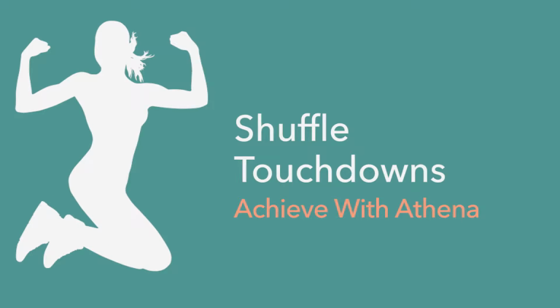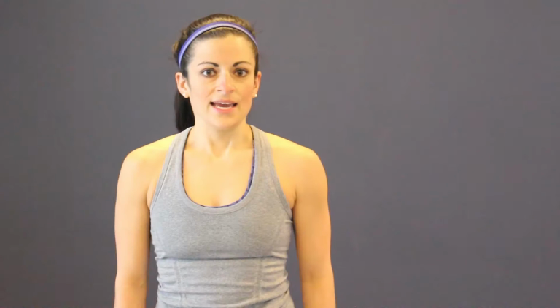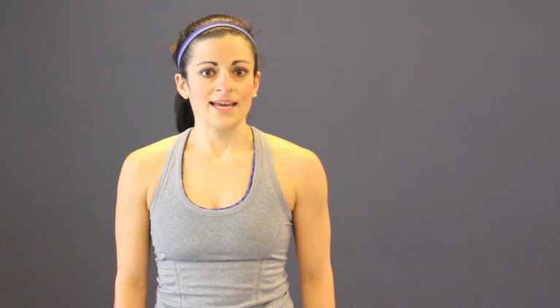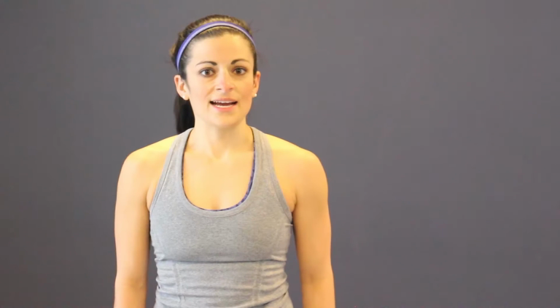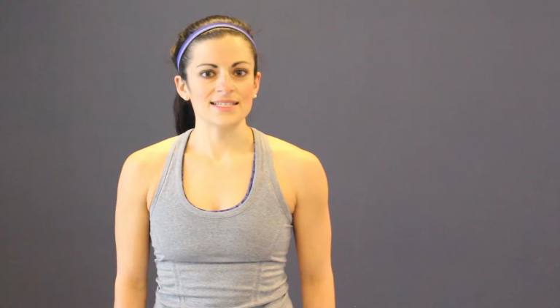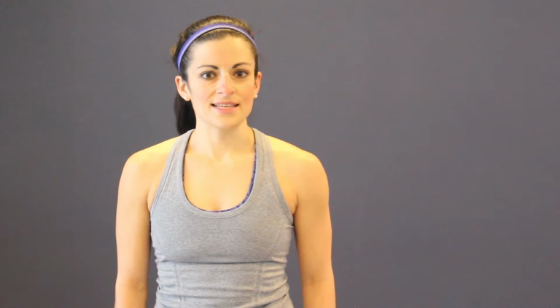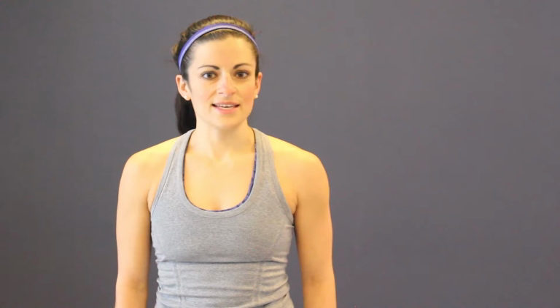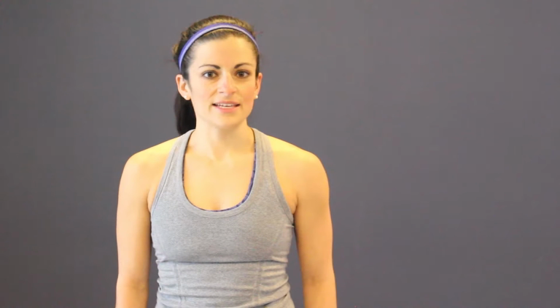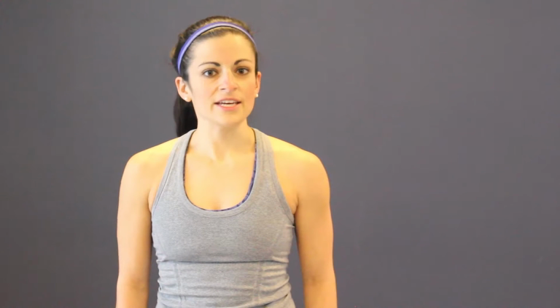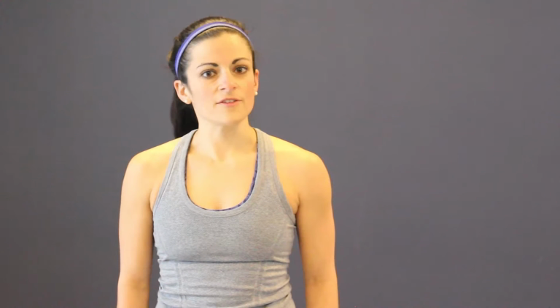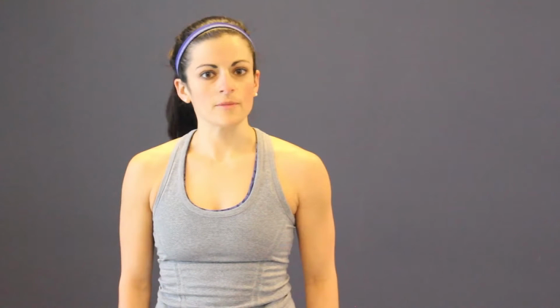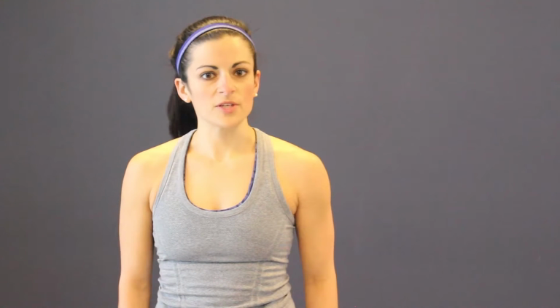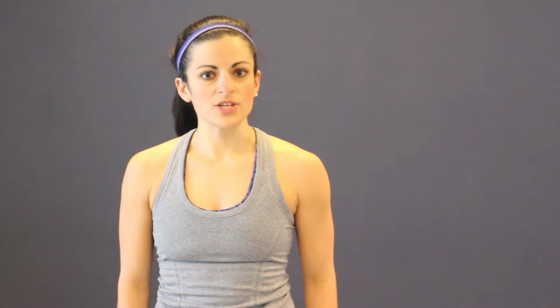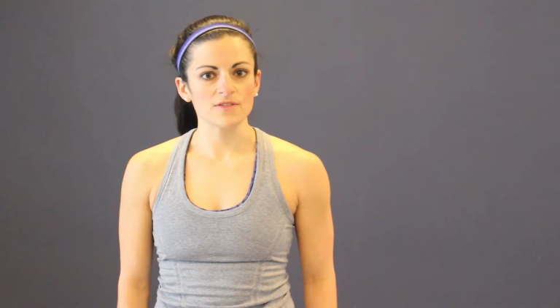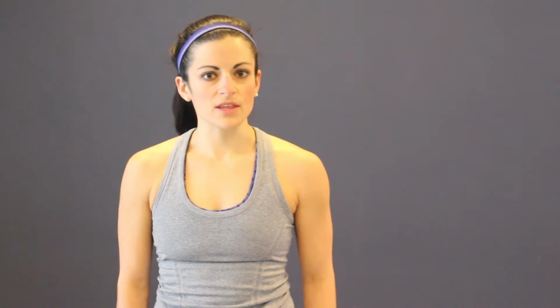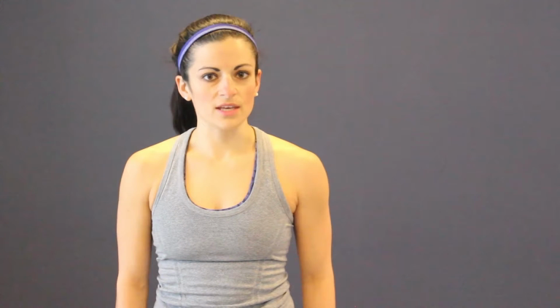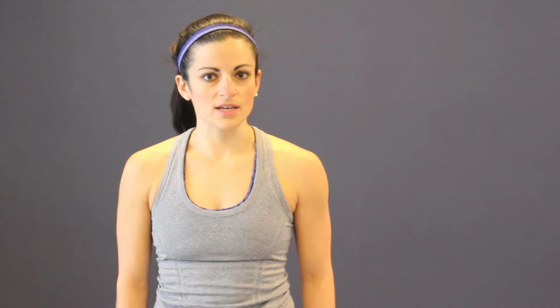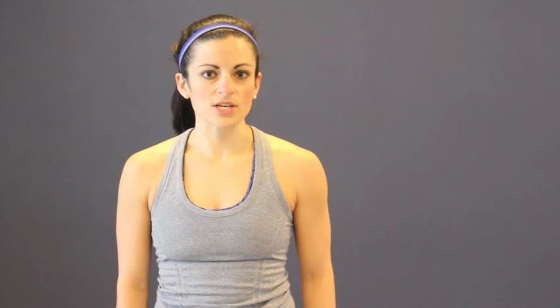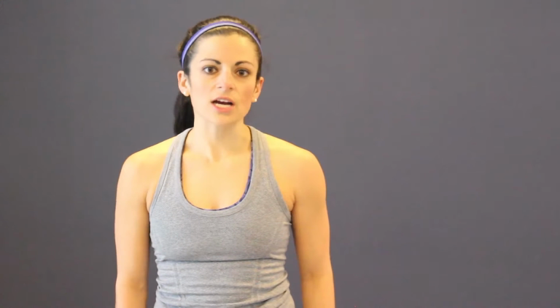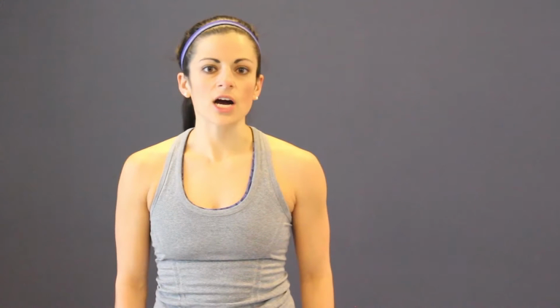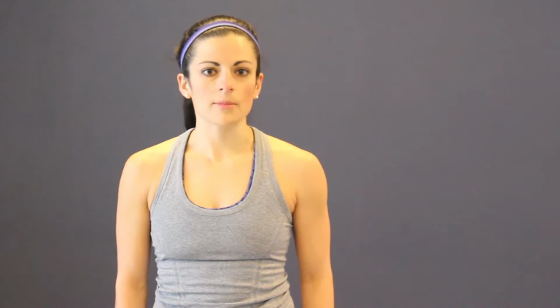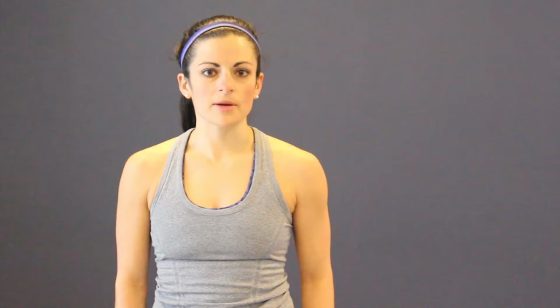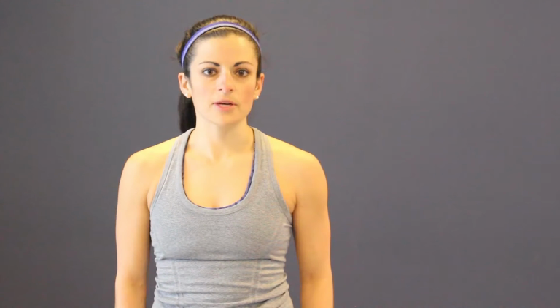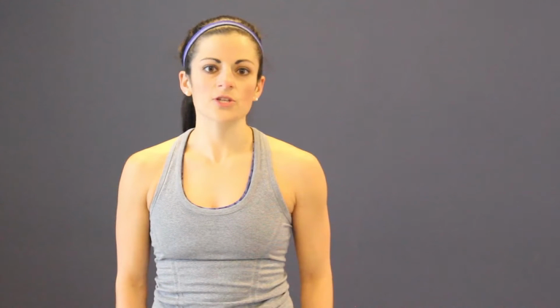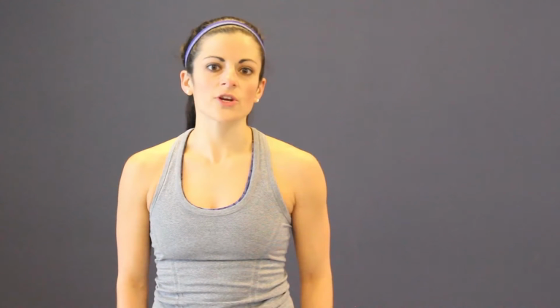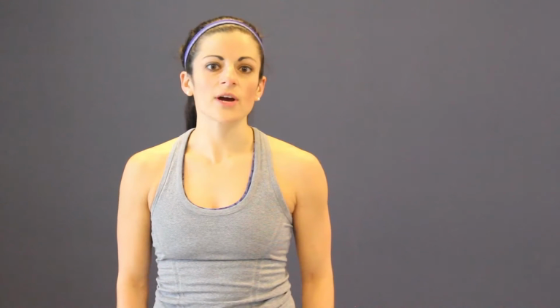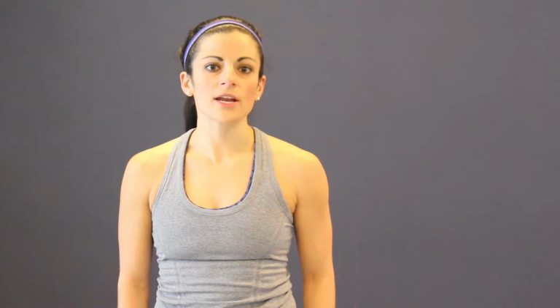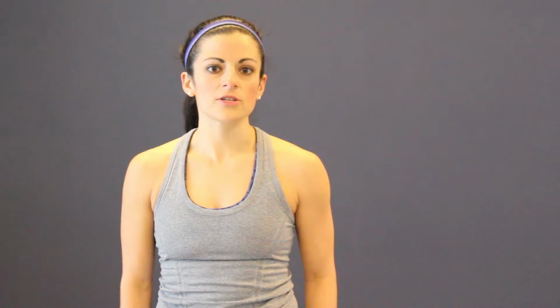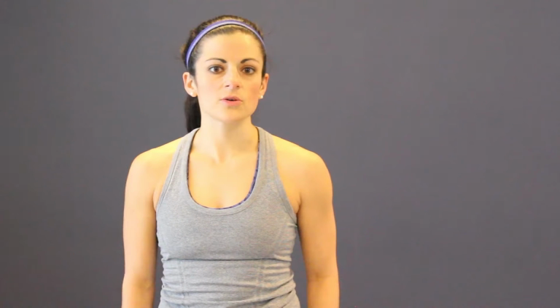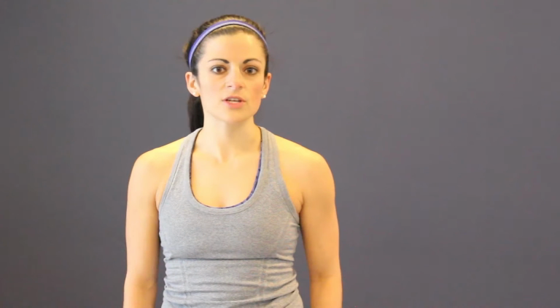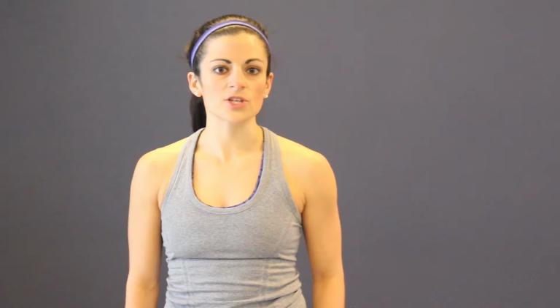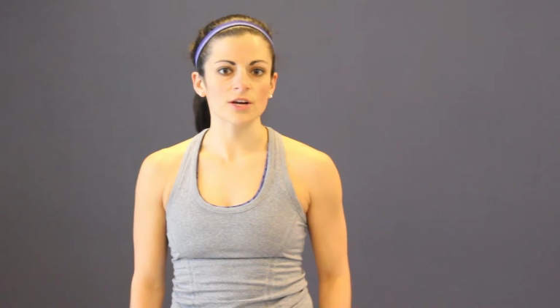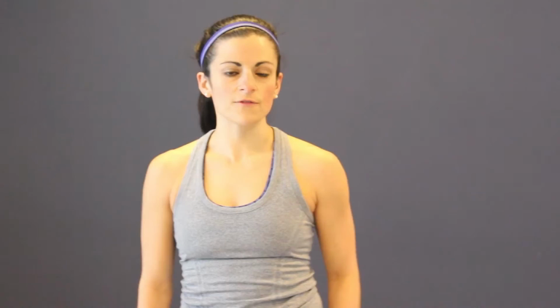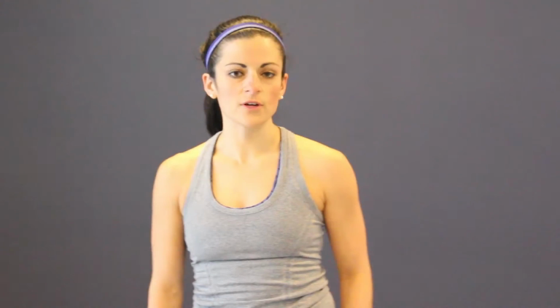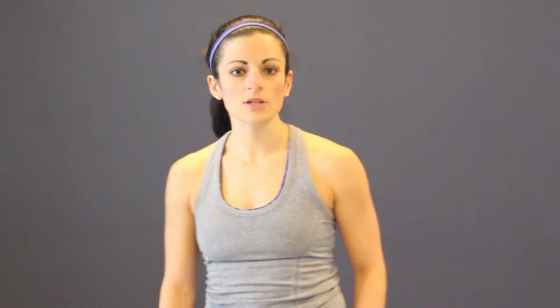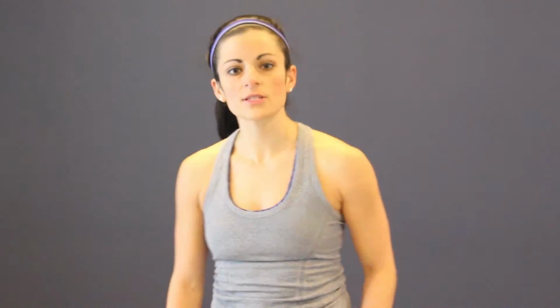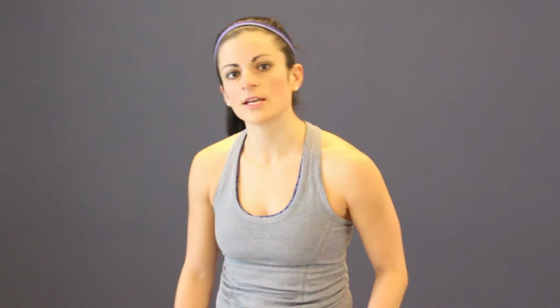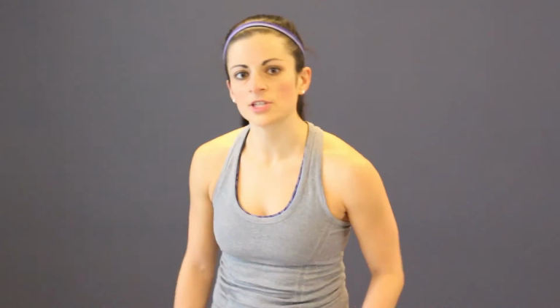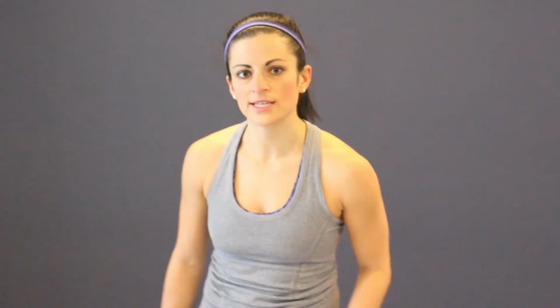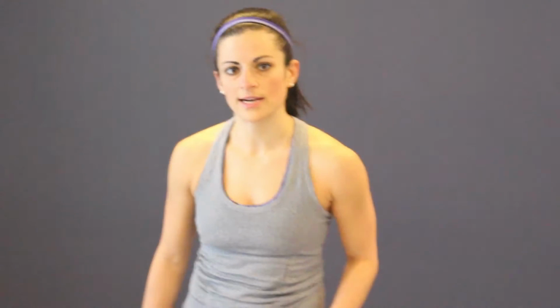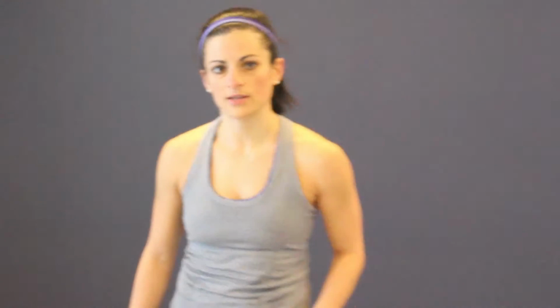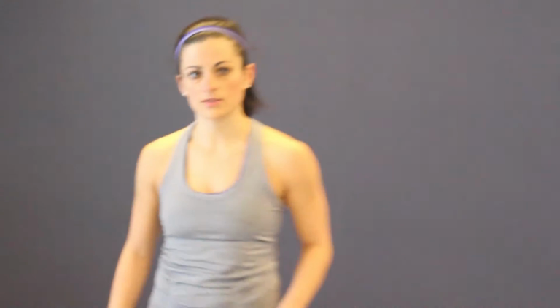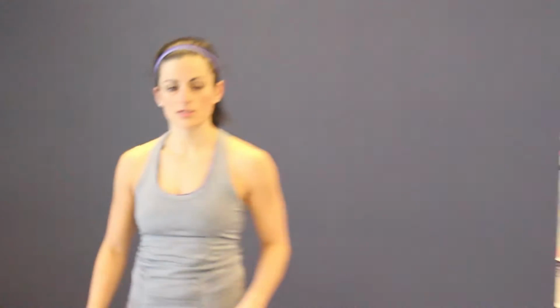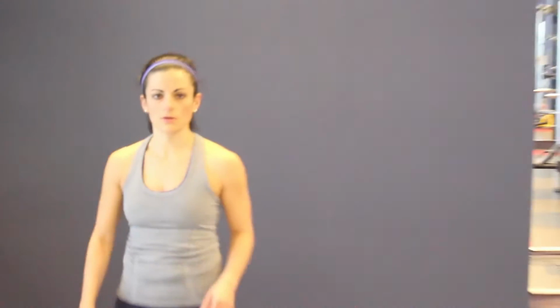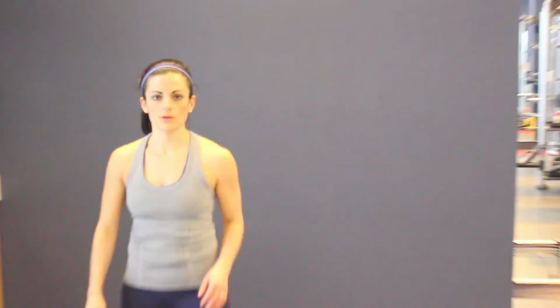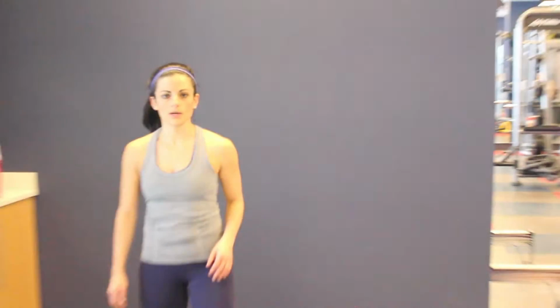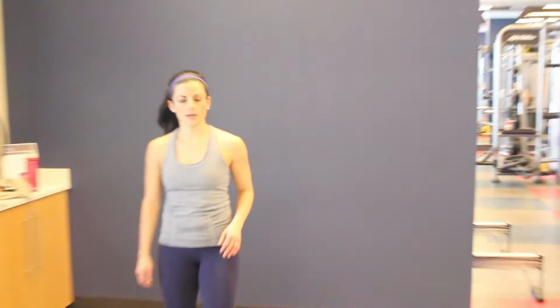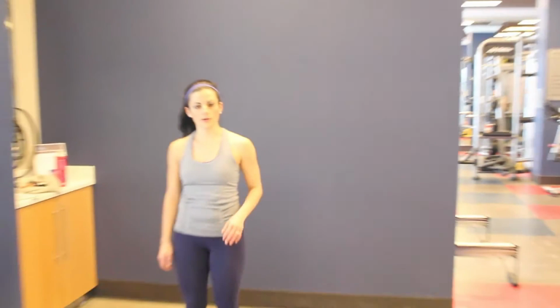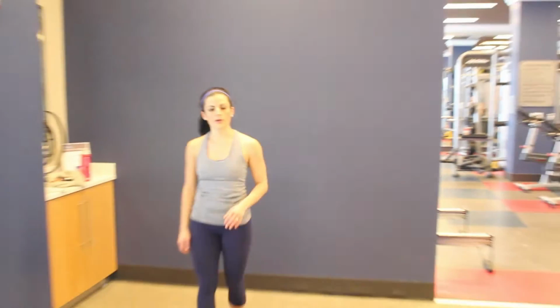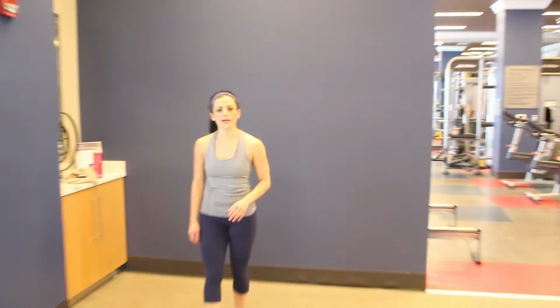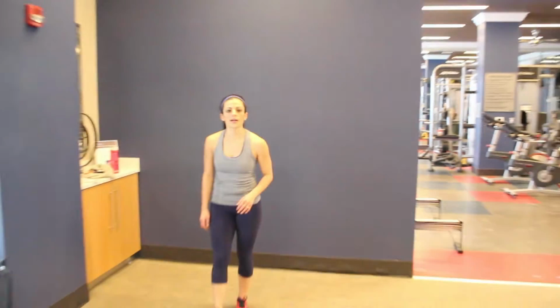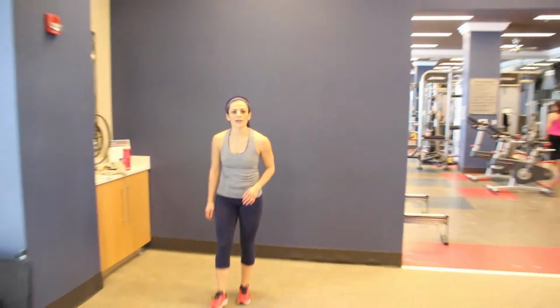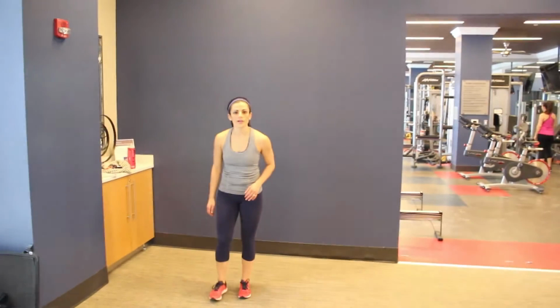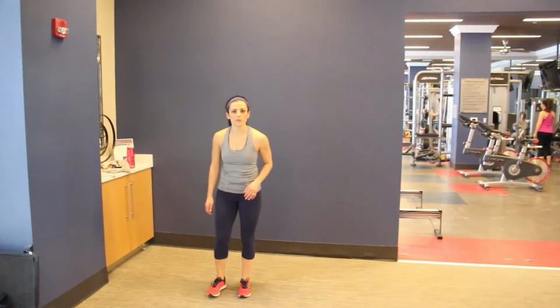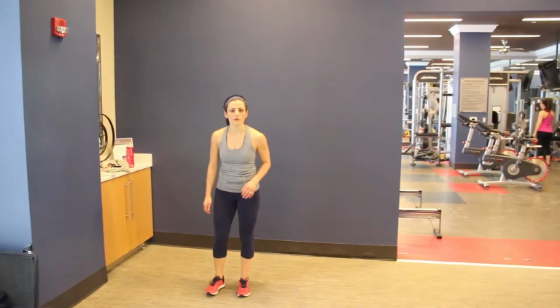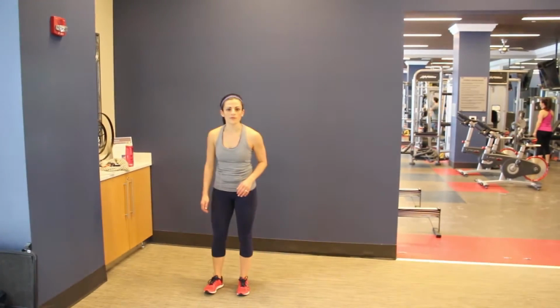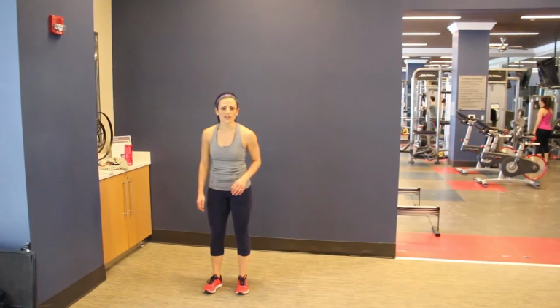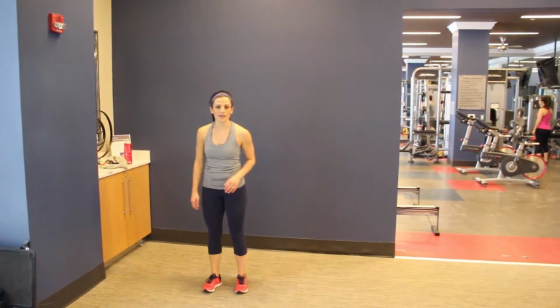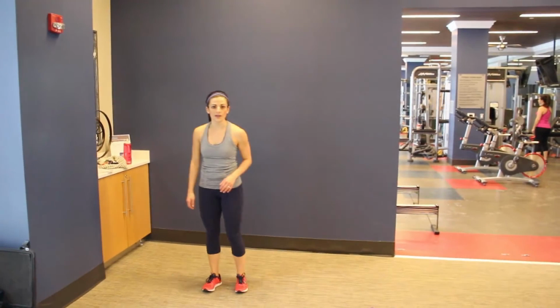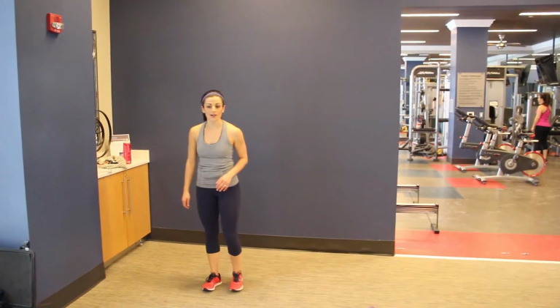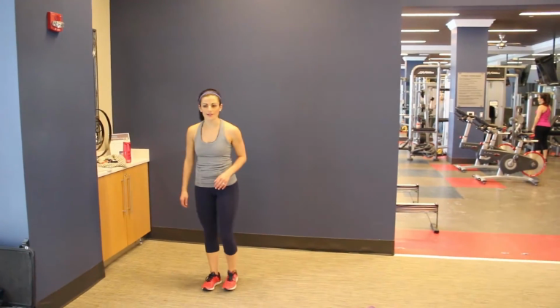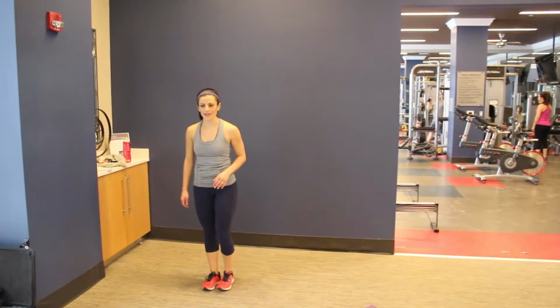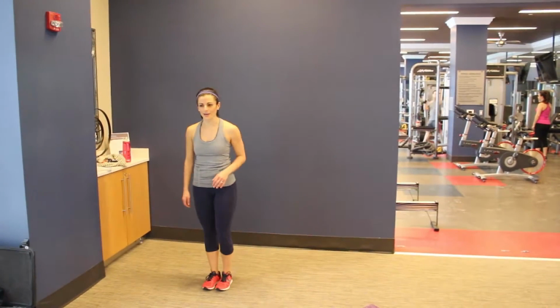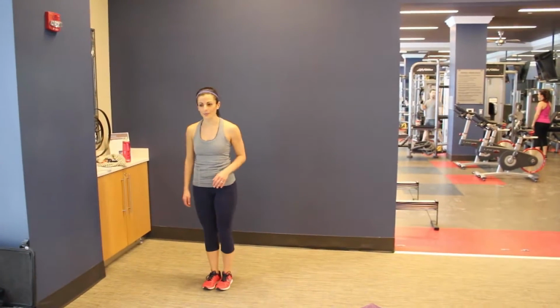Hey guys, Athena here from achievewithathena.com. I'm going to show you how to do a shuffle touchdown — another great cardio move to get your heart rate up.